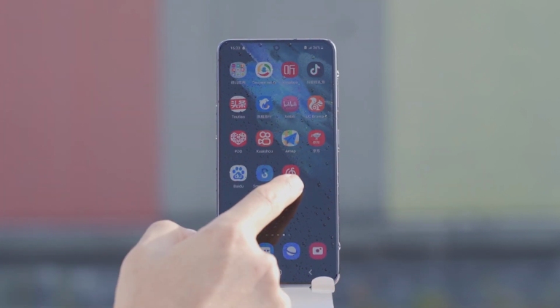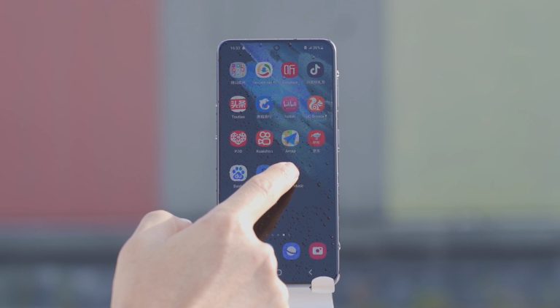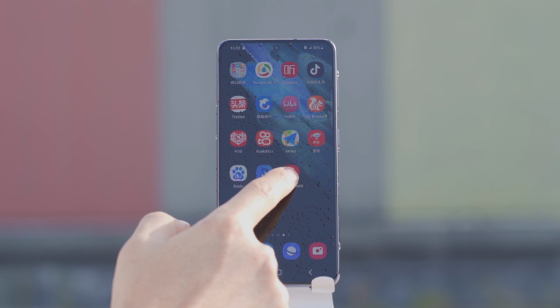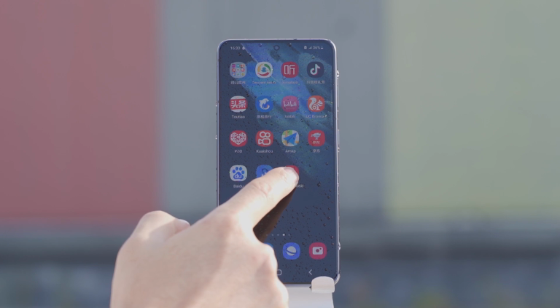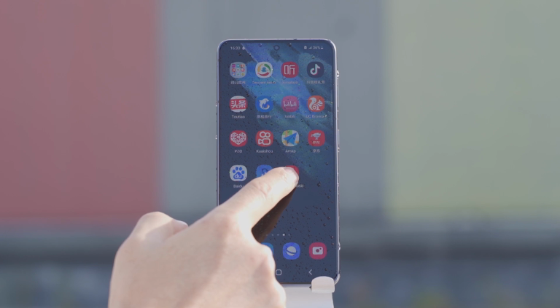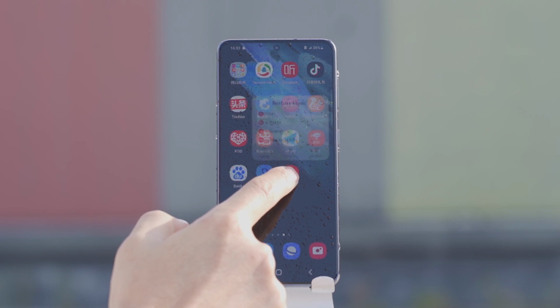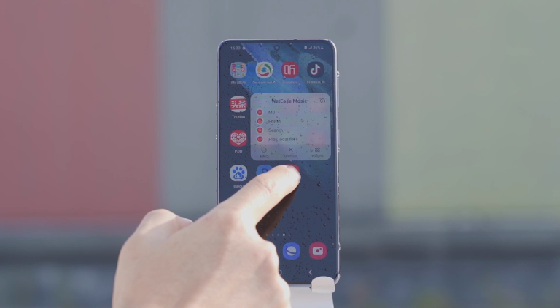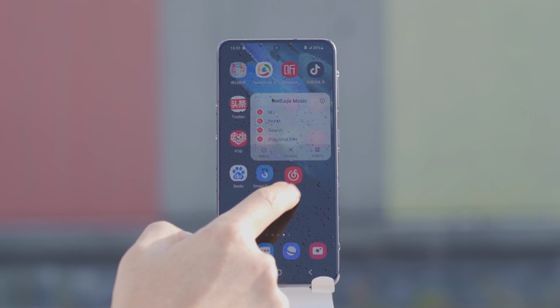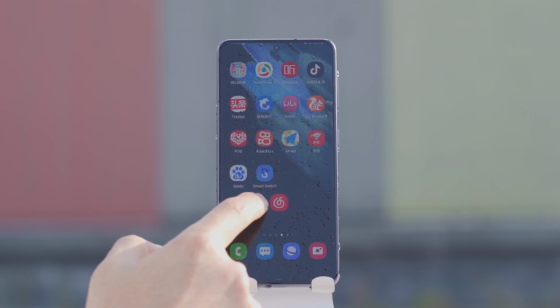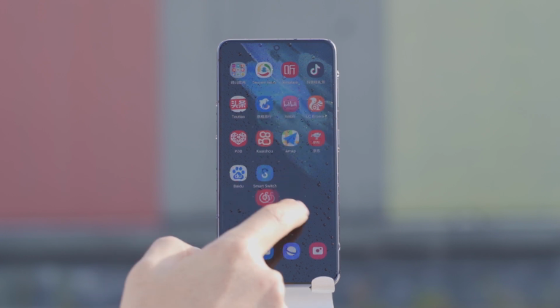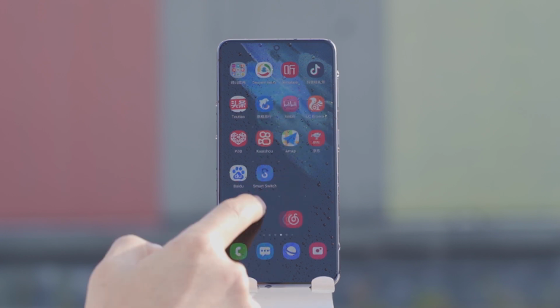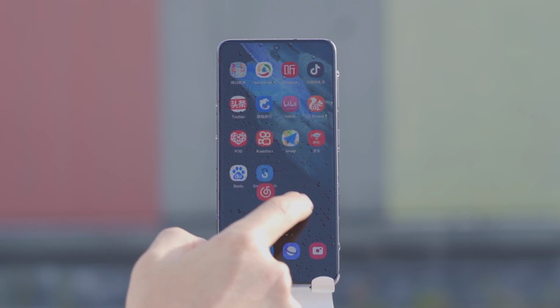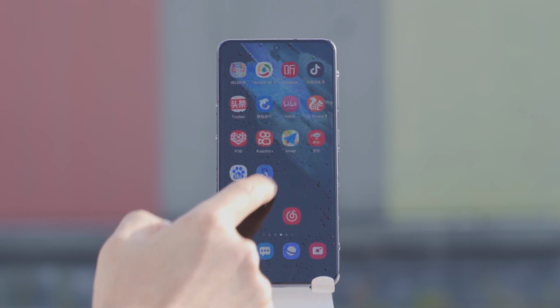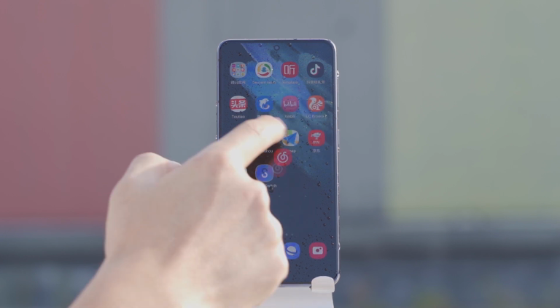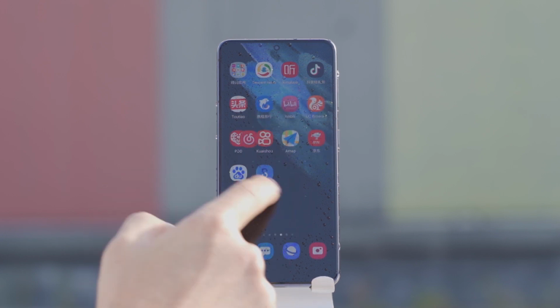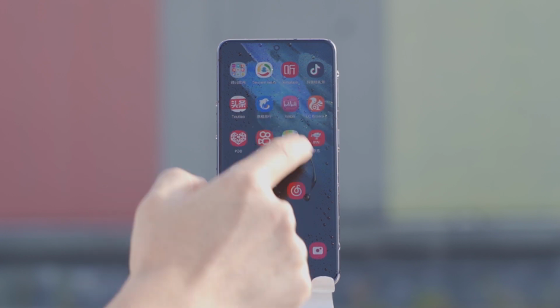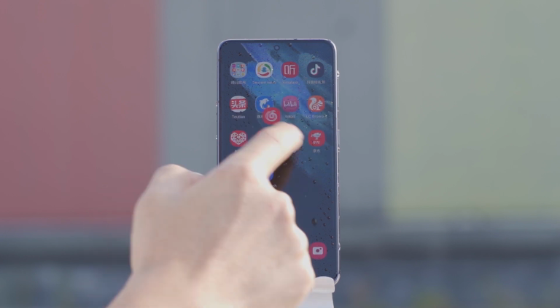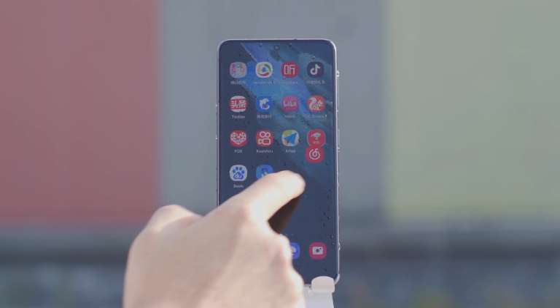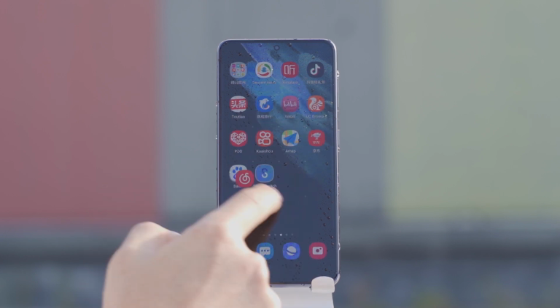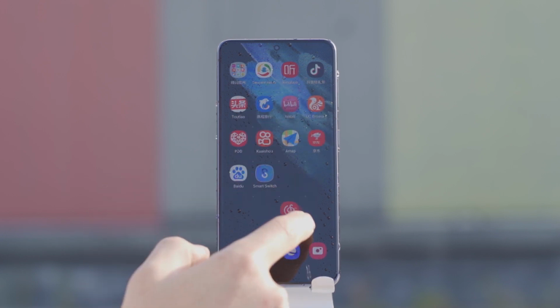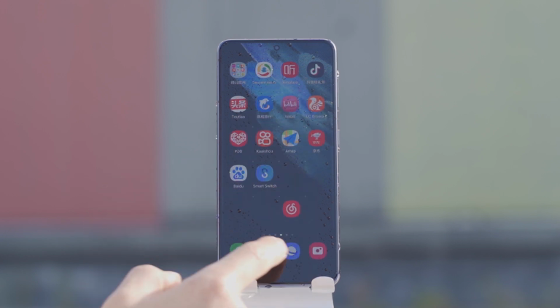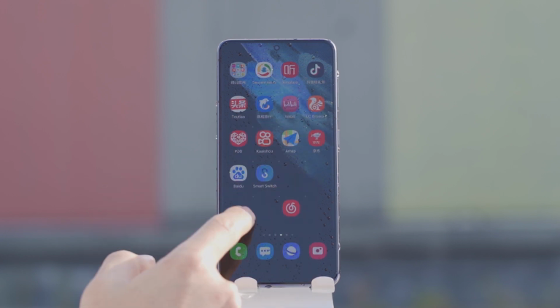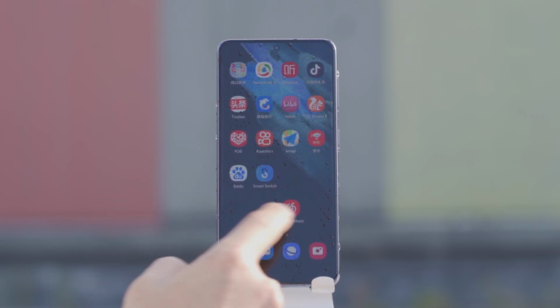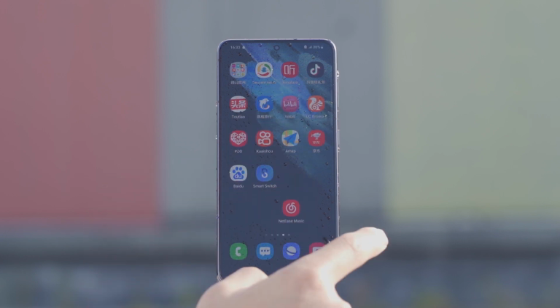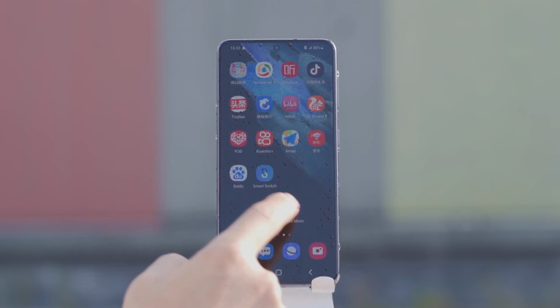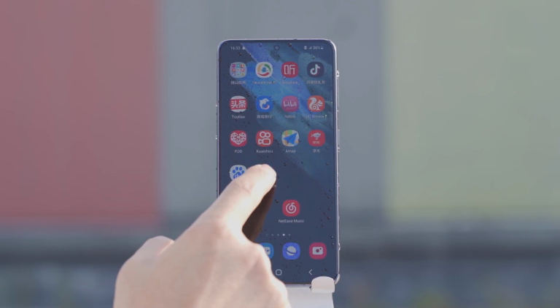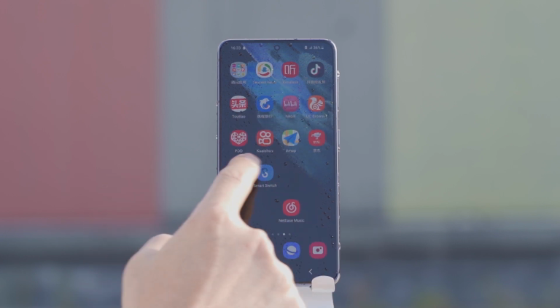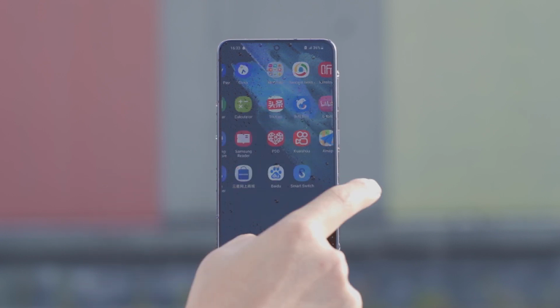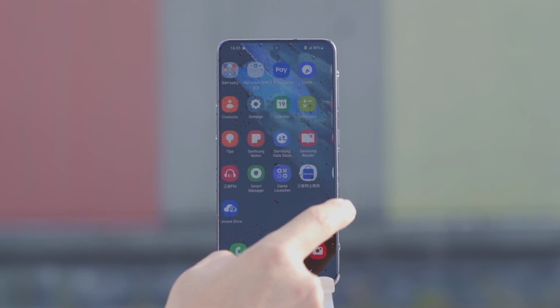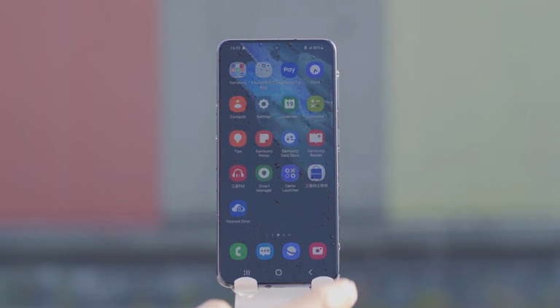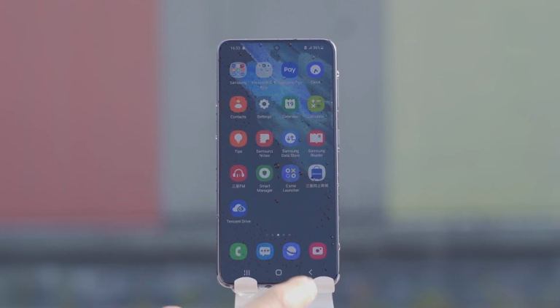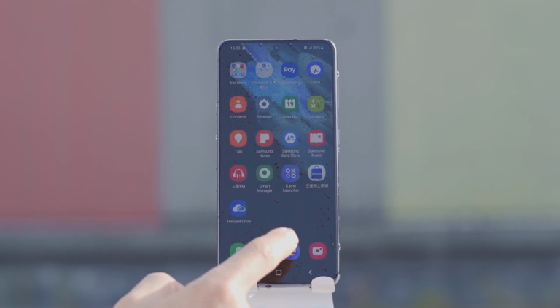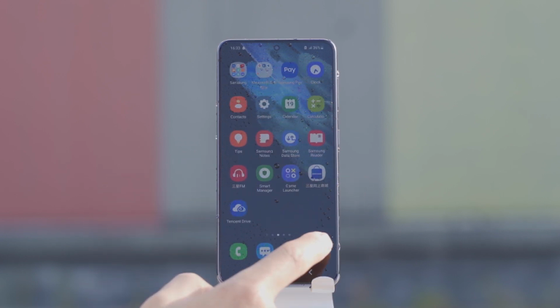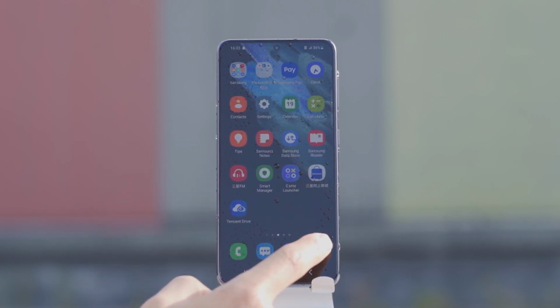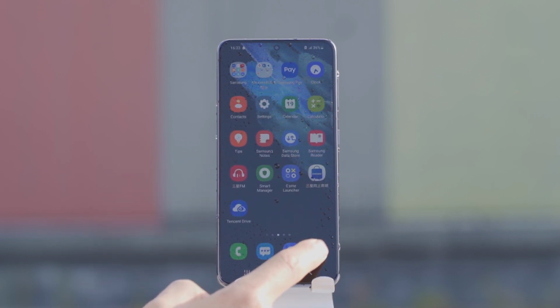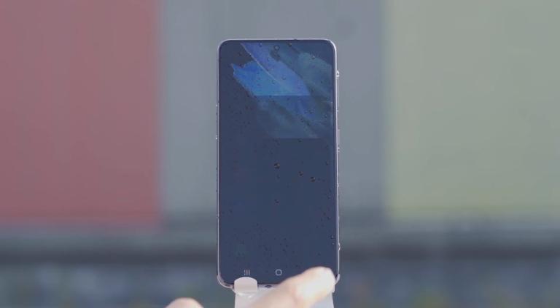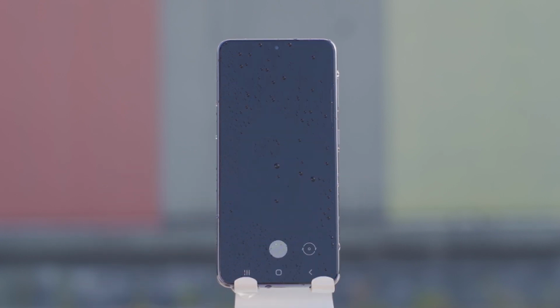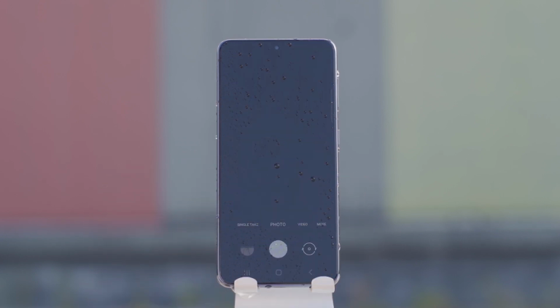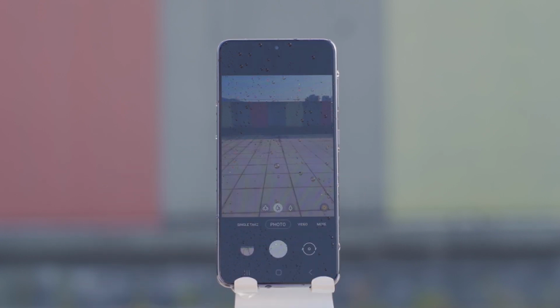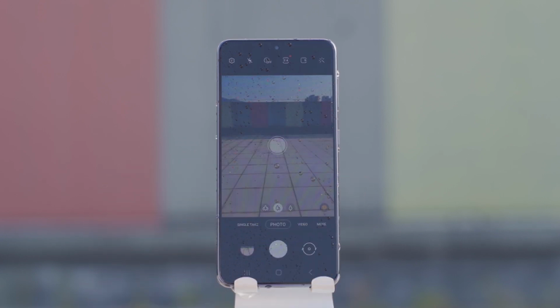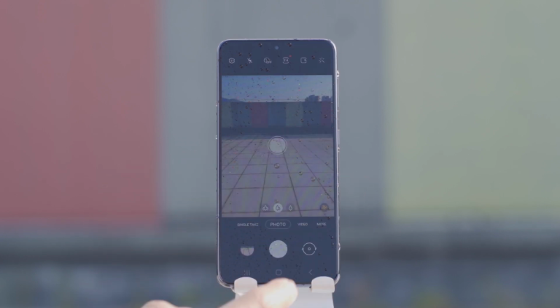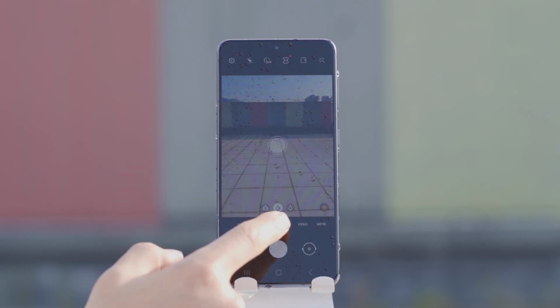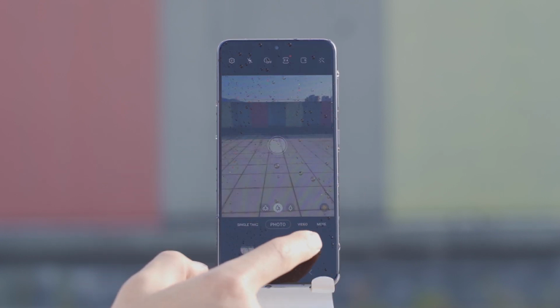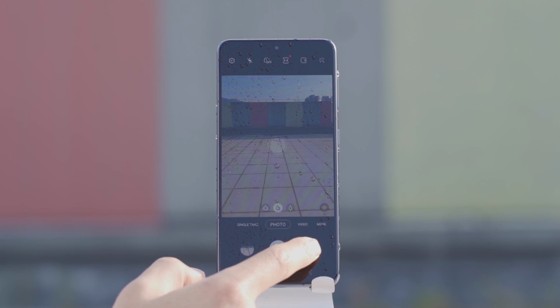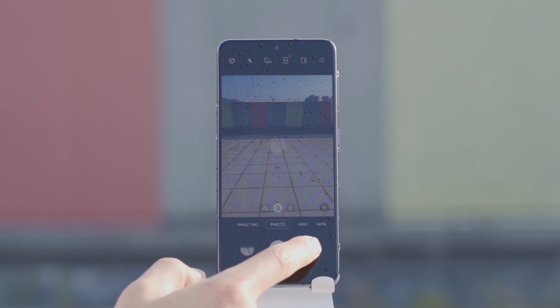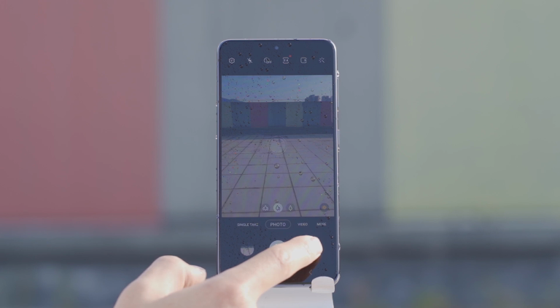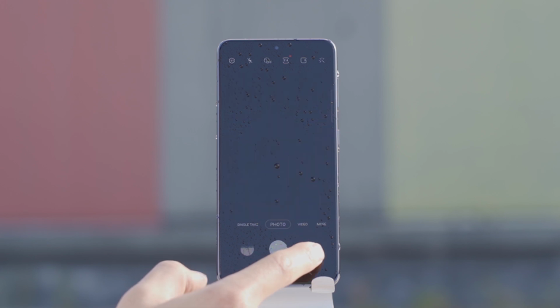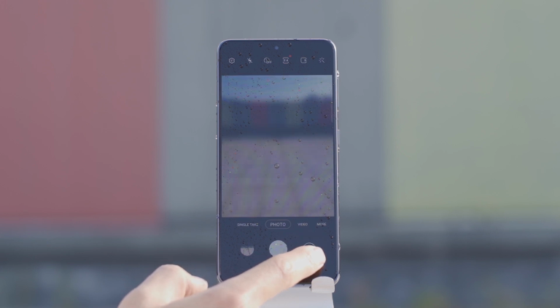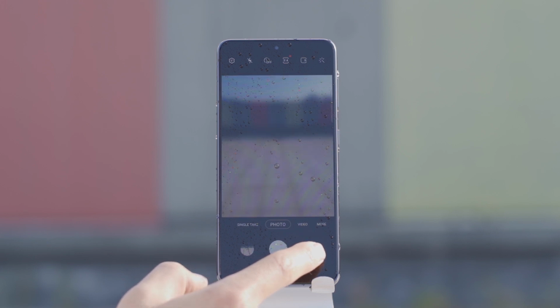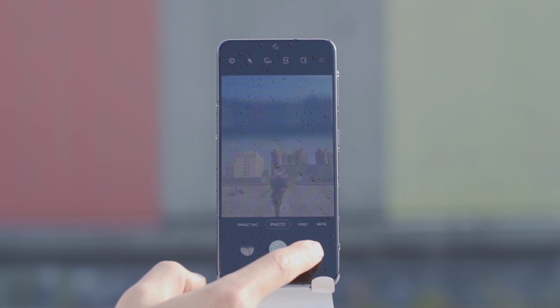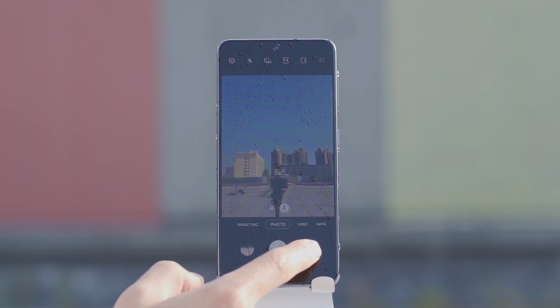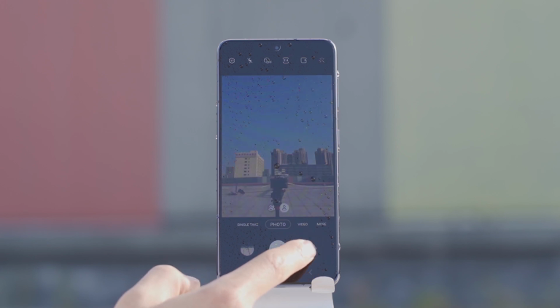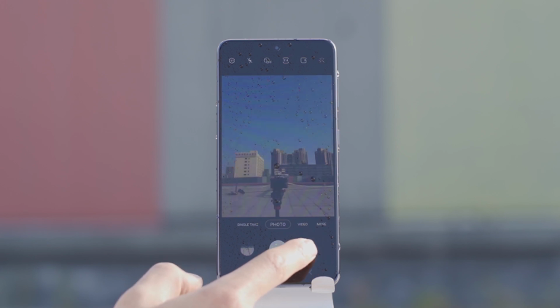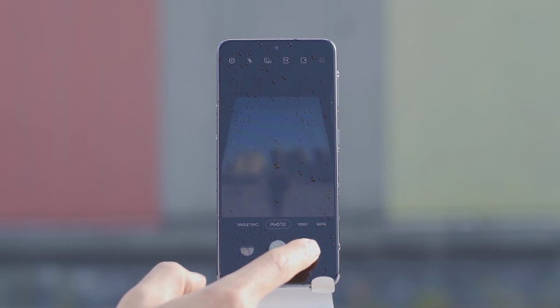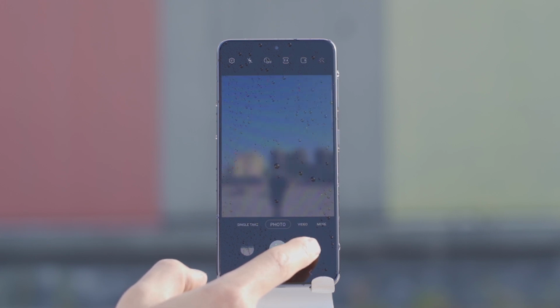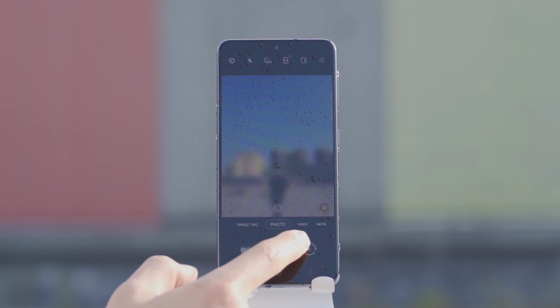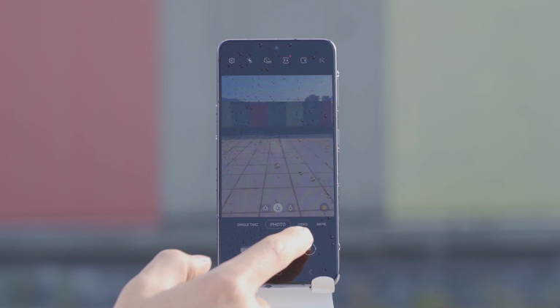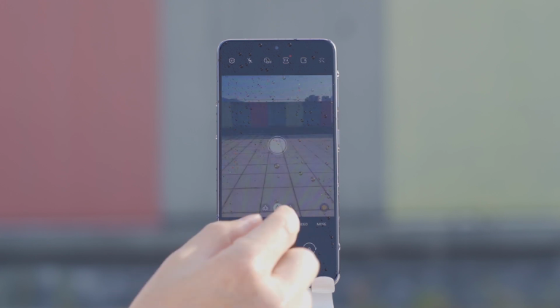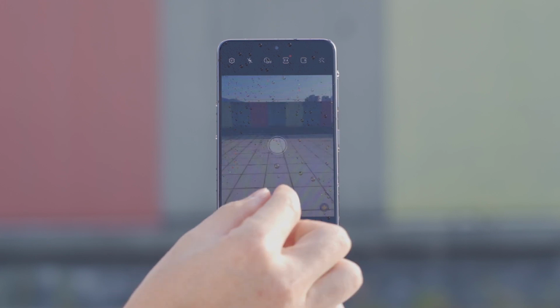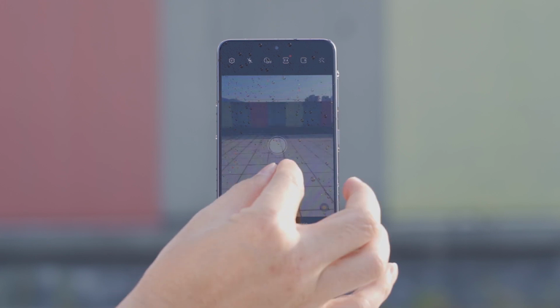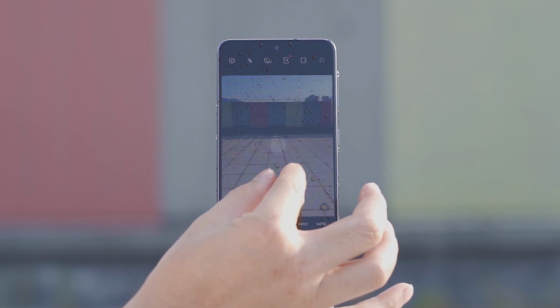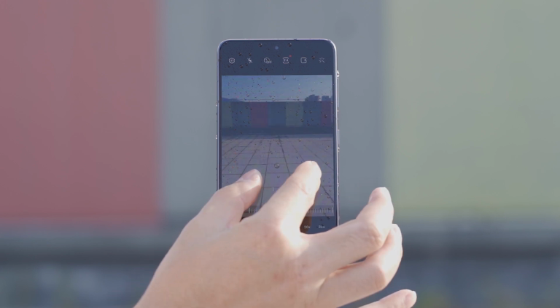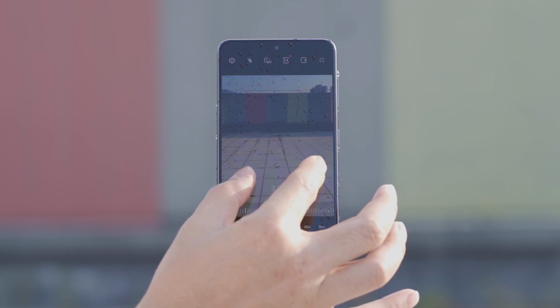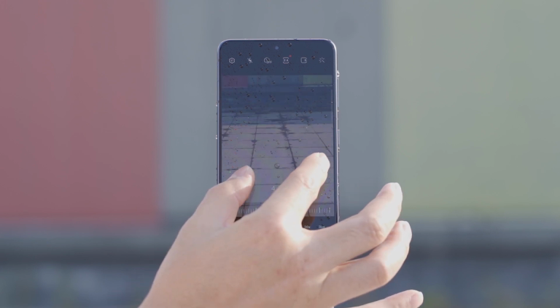After this two-minute shower test, the Galaxy S21 showed no issues at all. It can handle making a phone call even in a rainstorm.